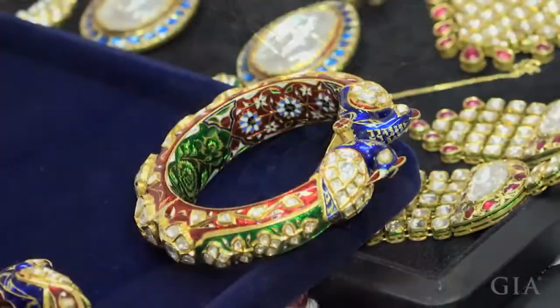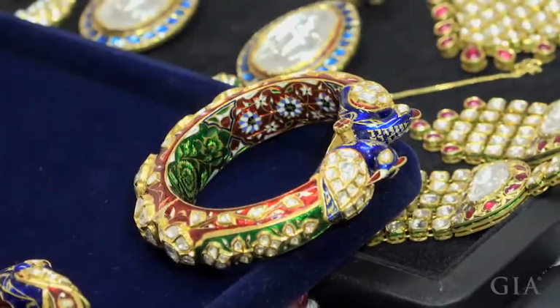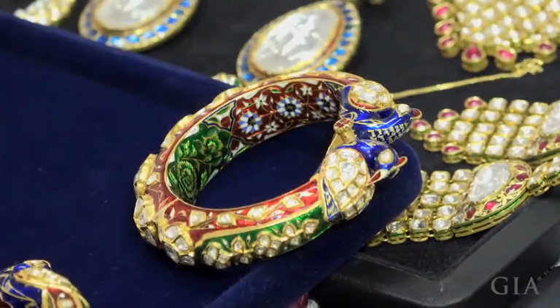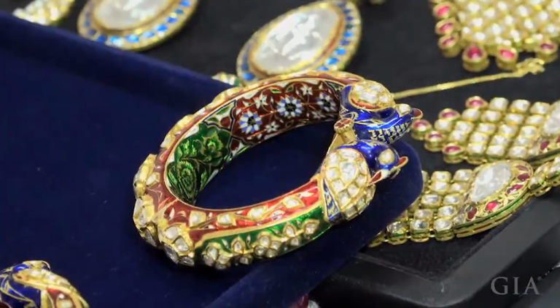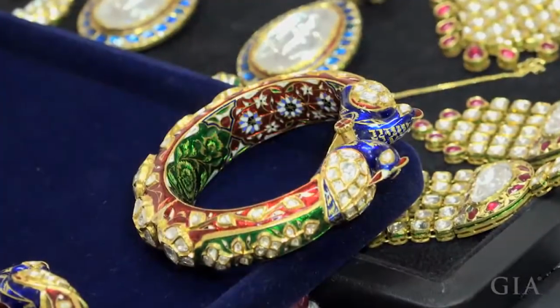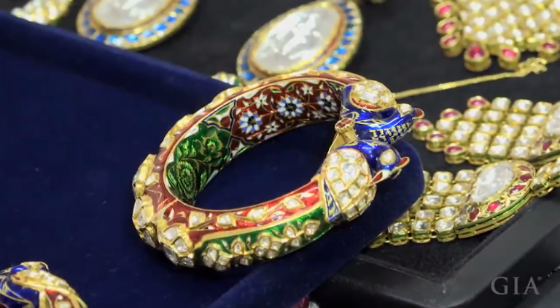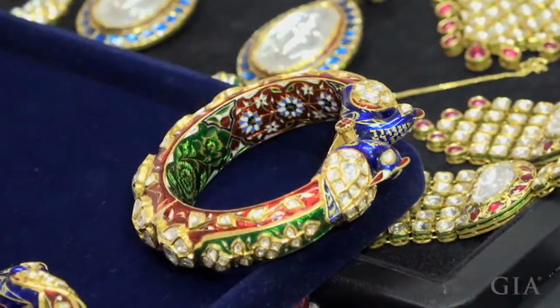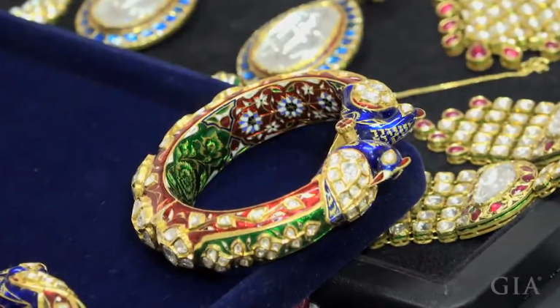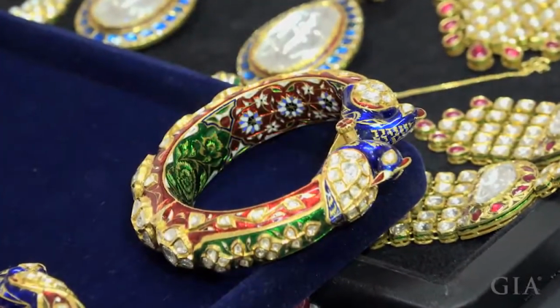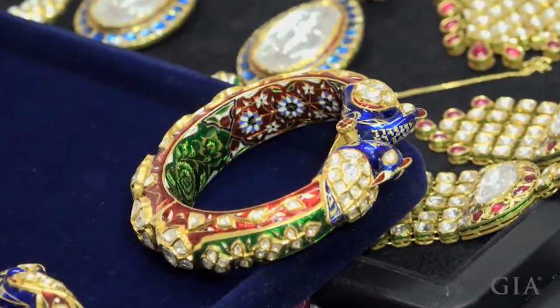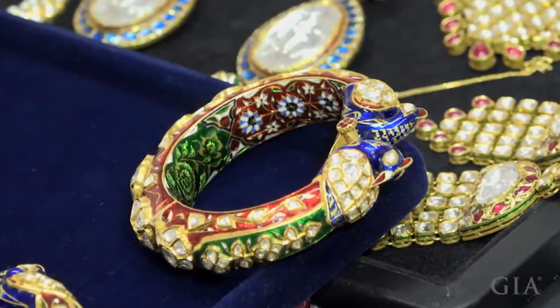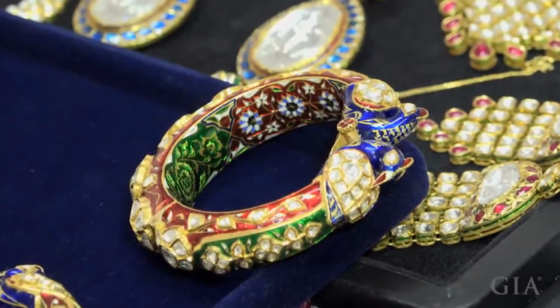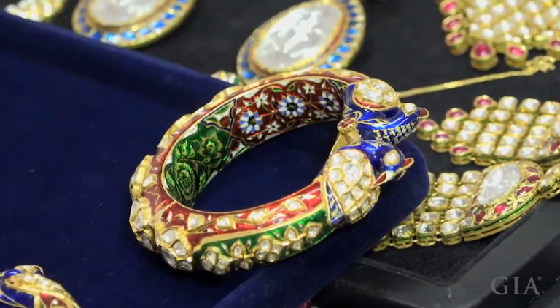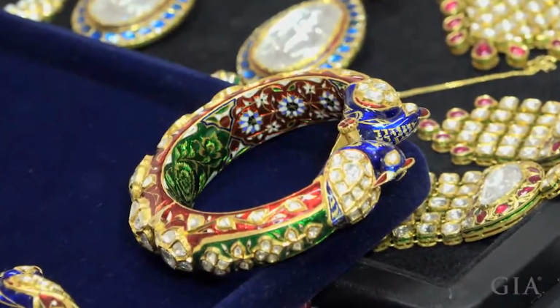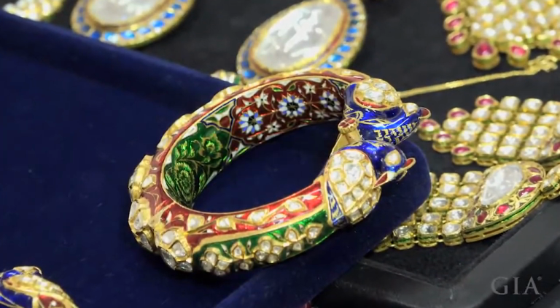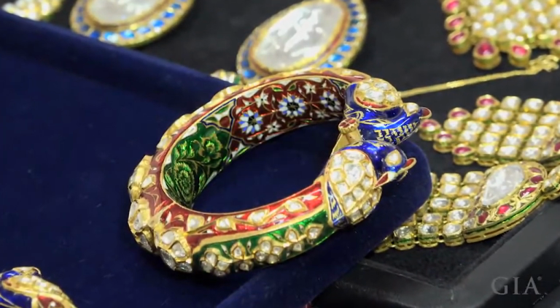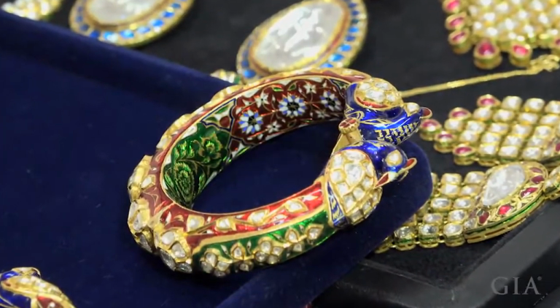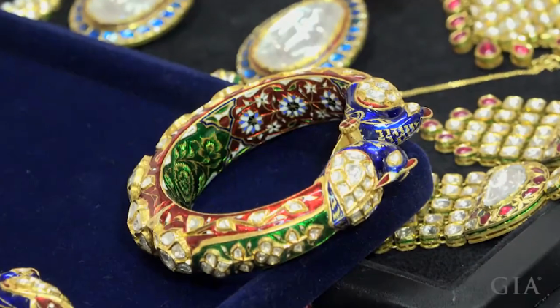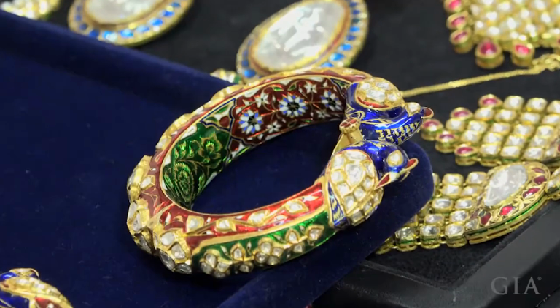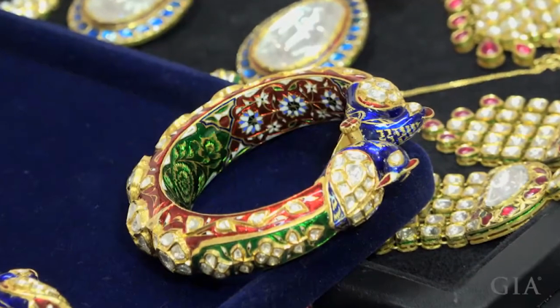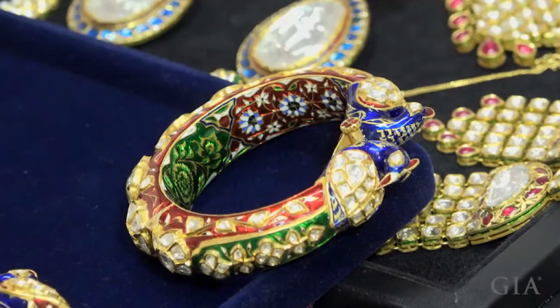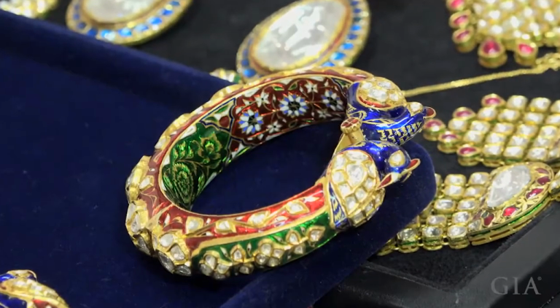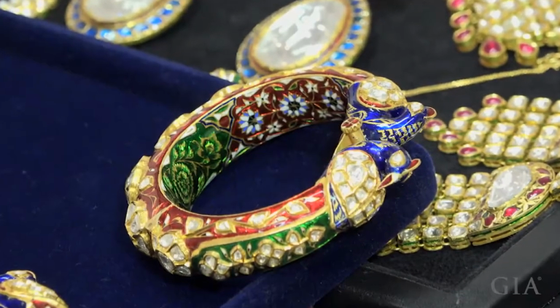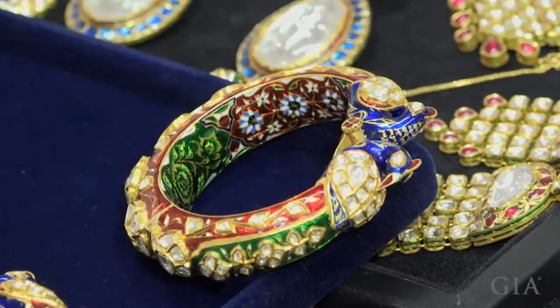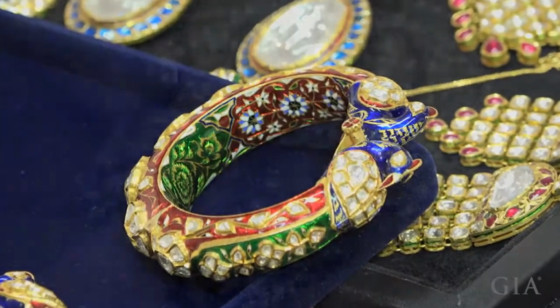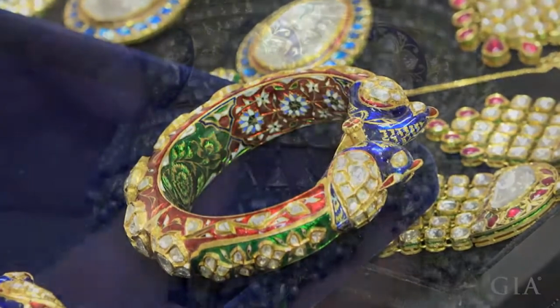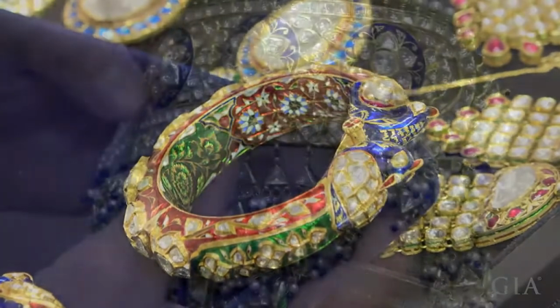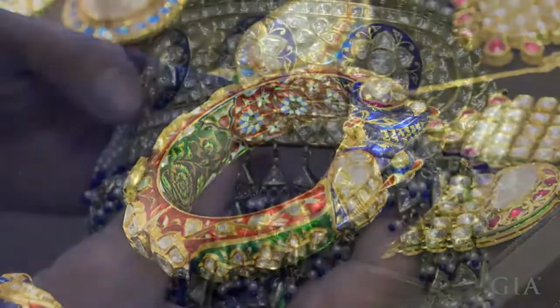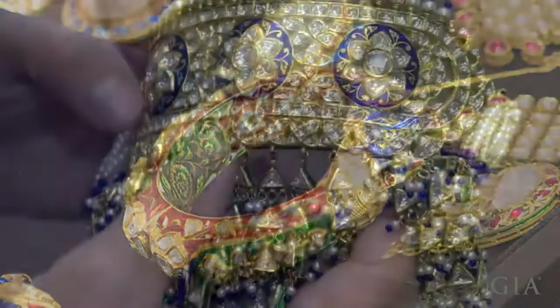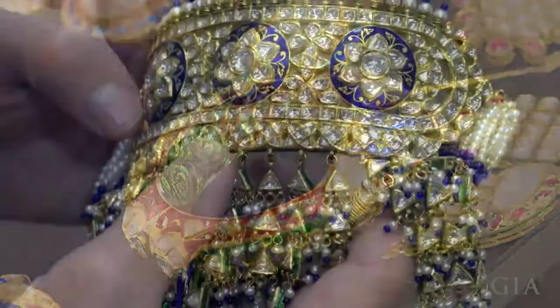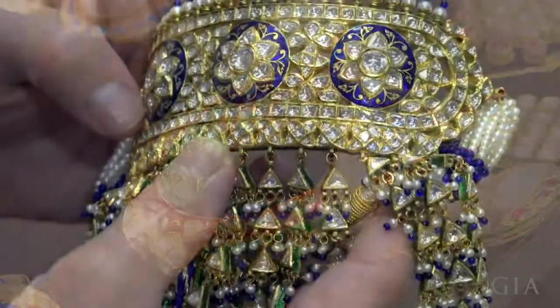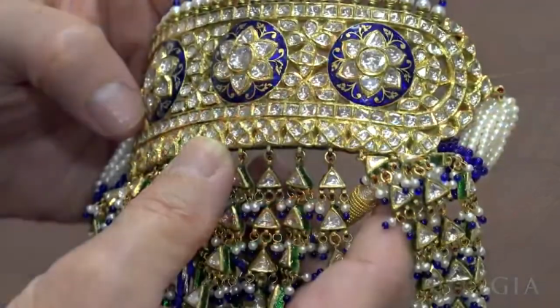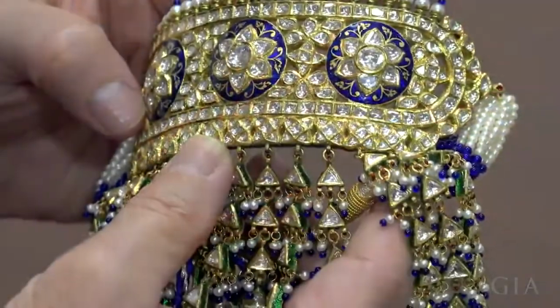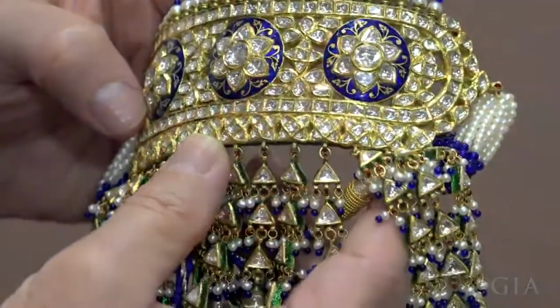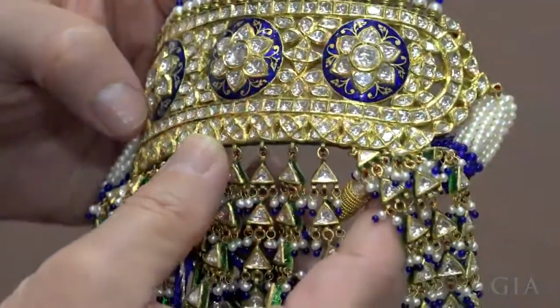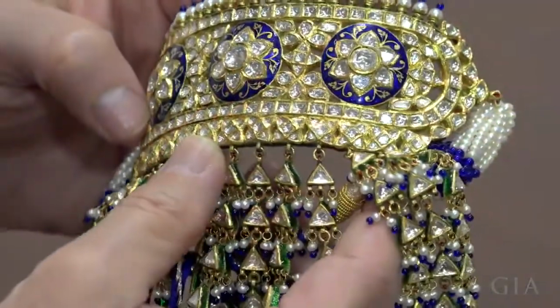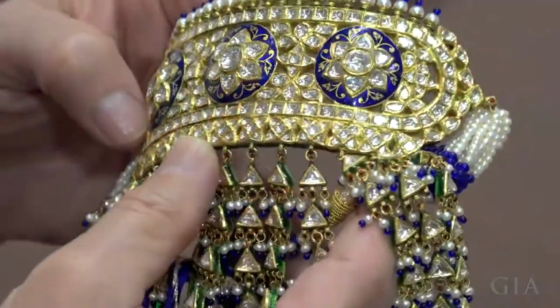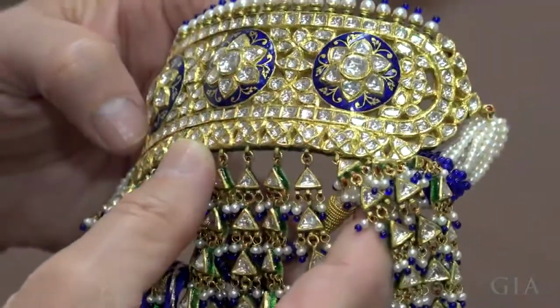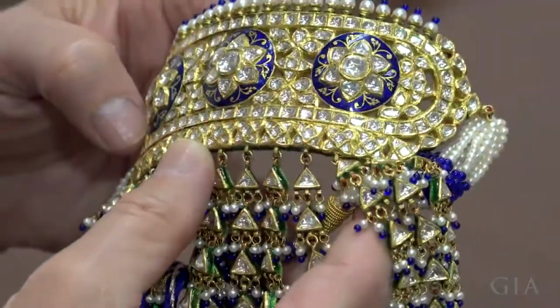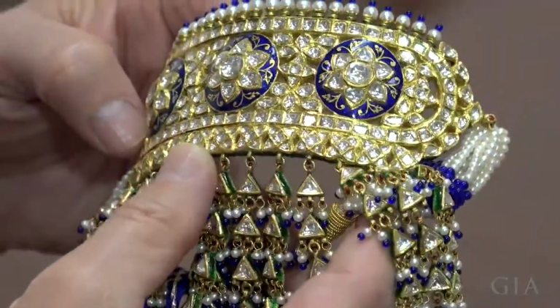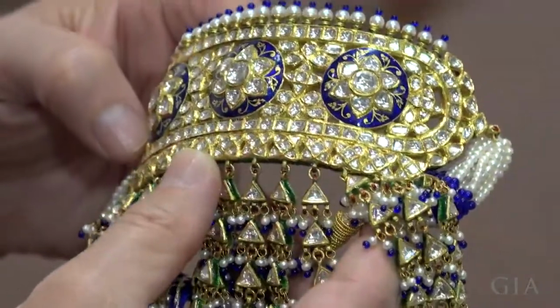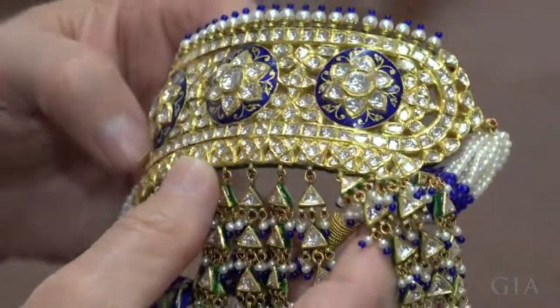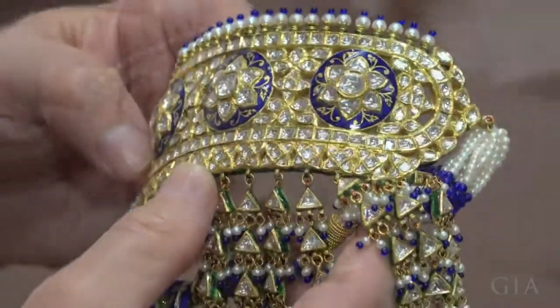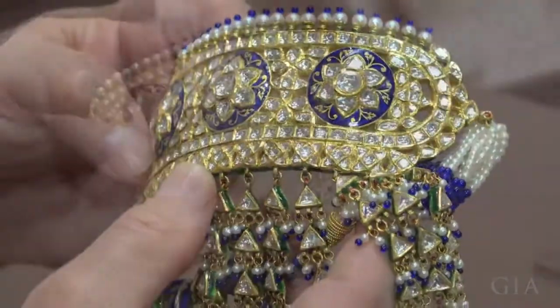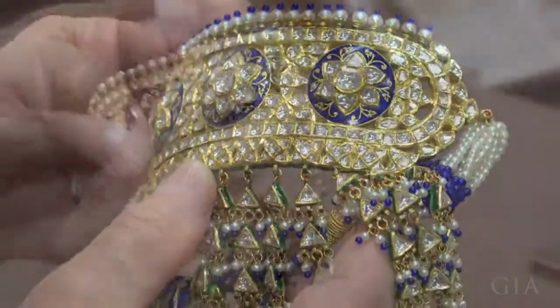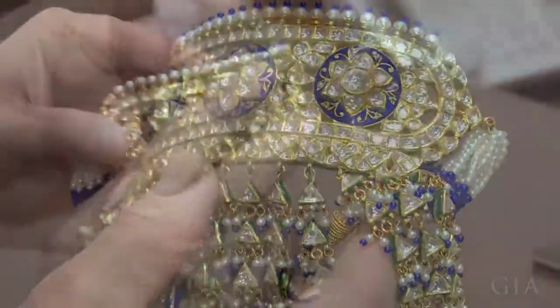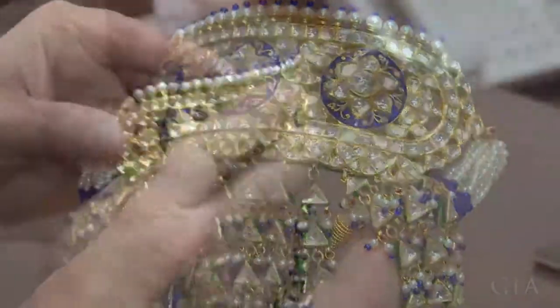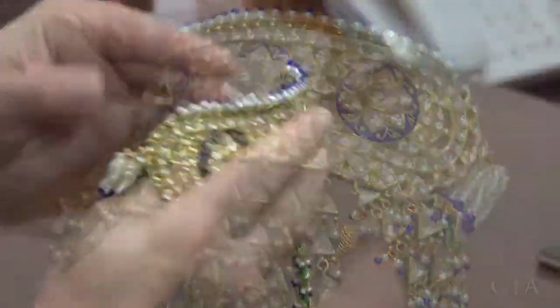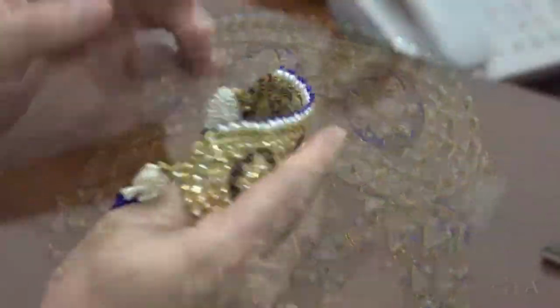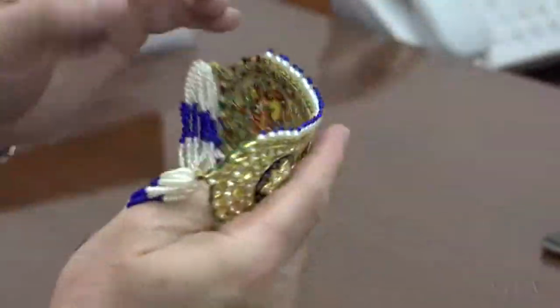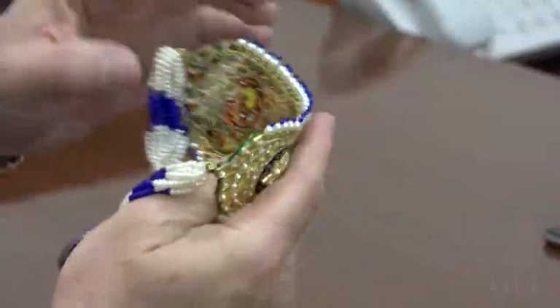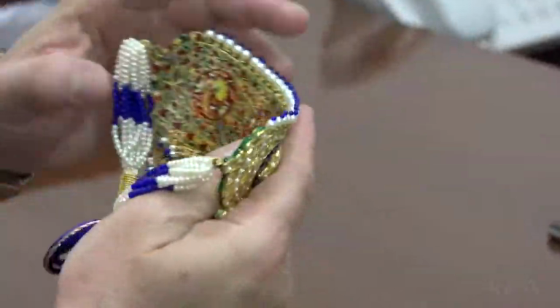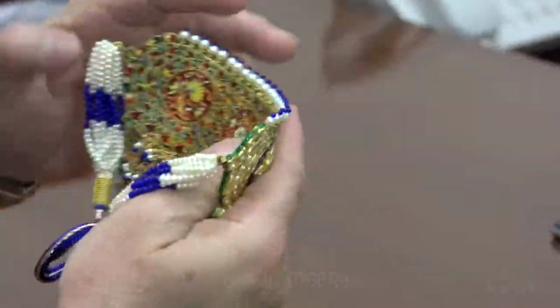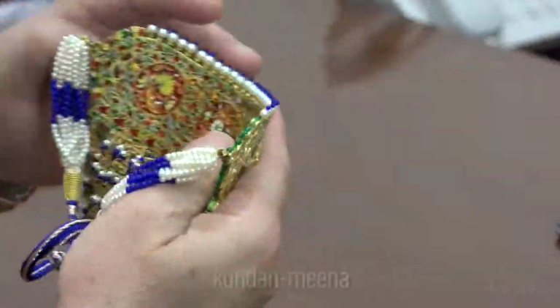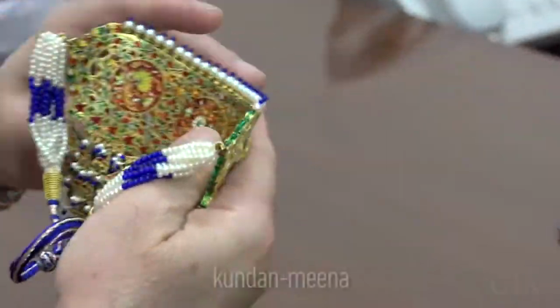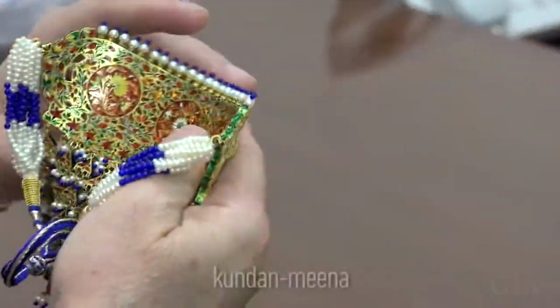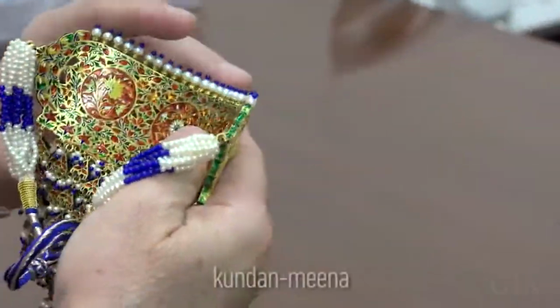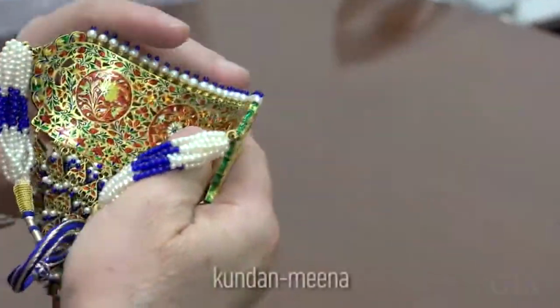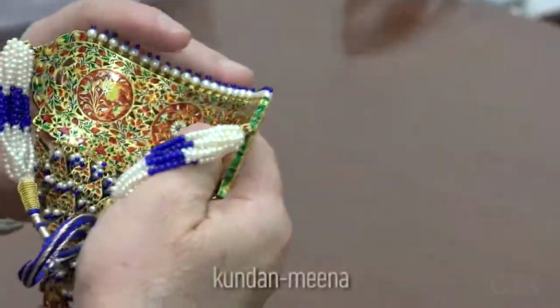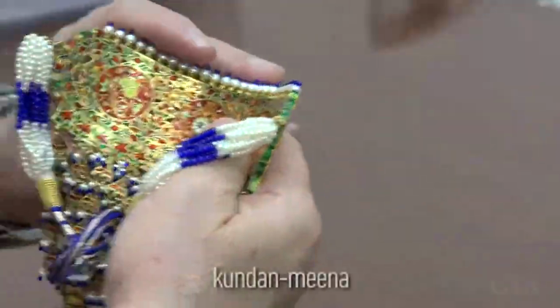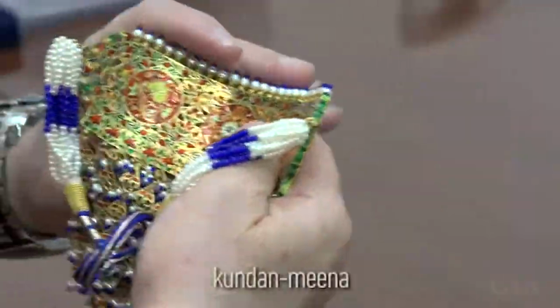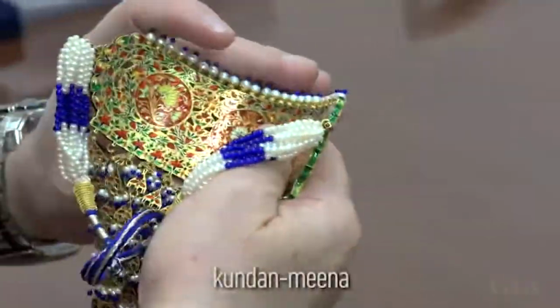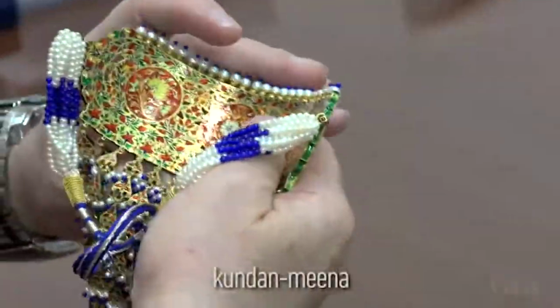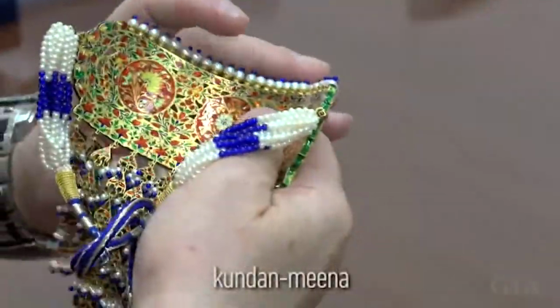Kundan pieces are often enameled, and the combination of foil set gems with enamel is known as kundan mina.